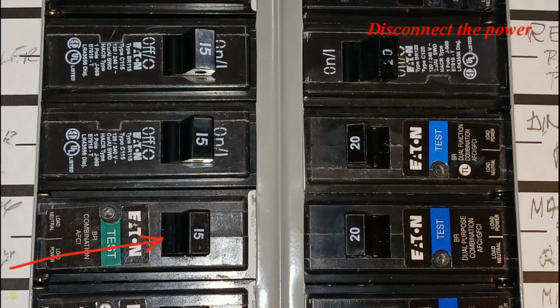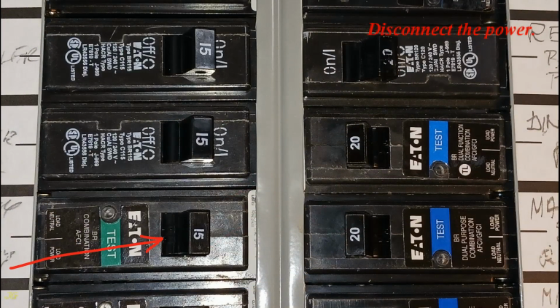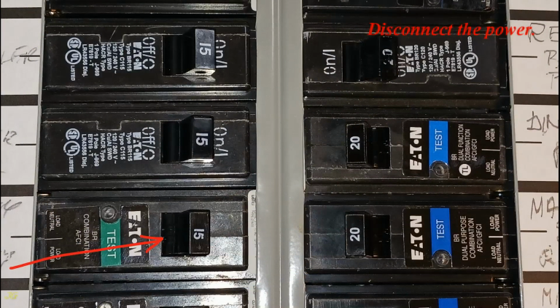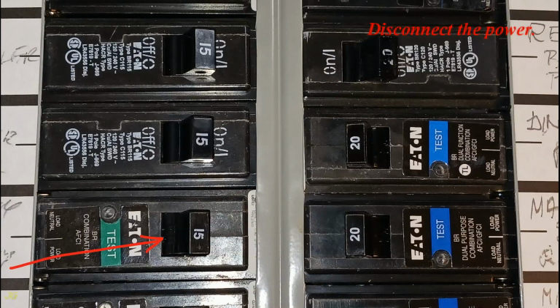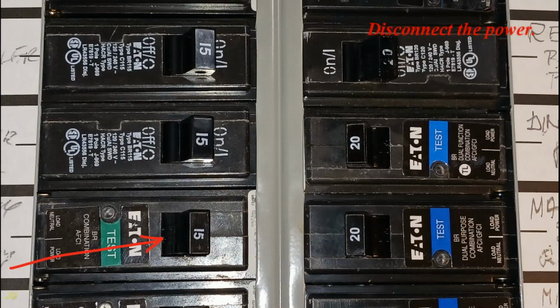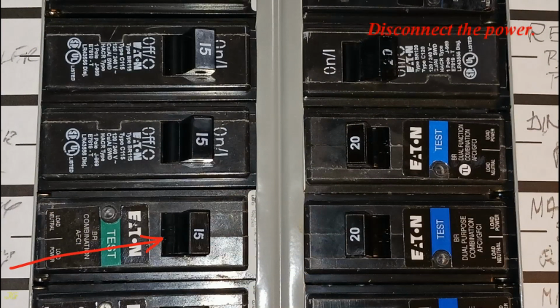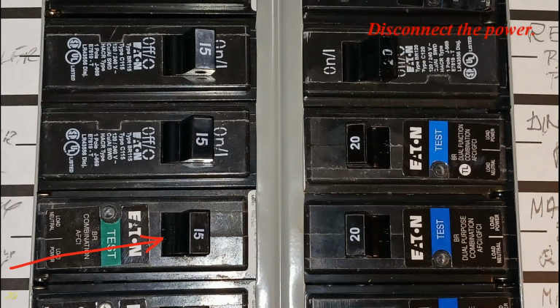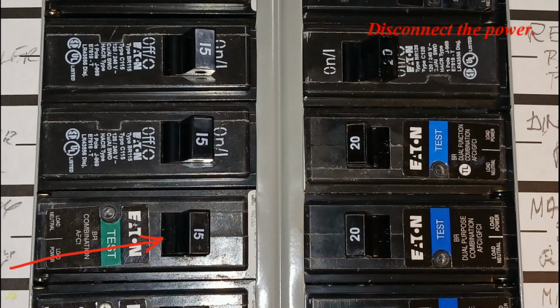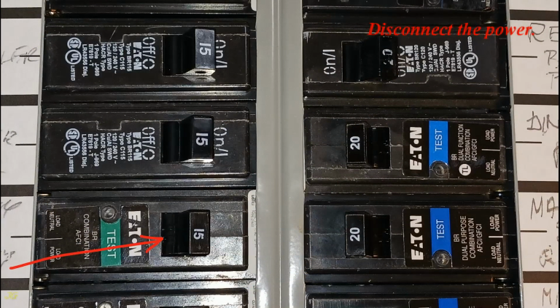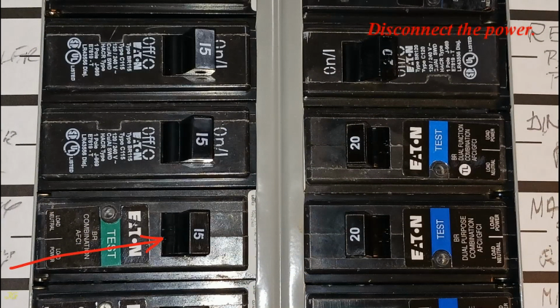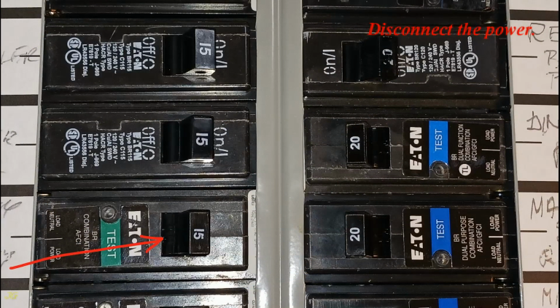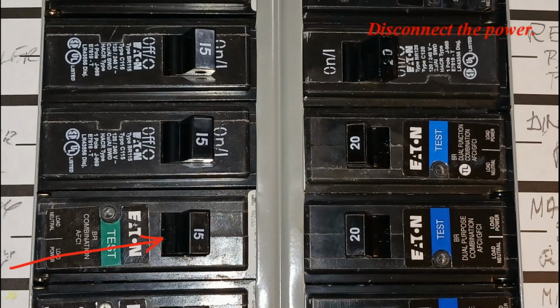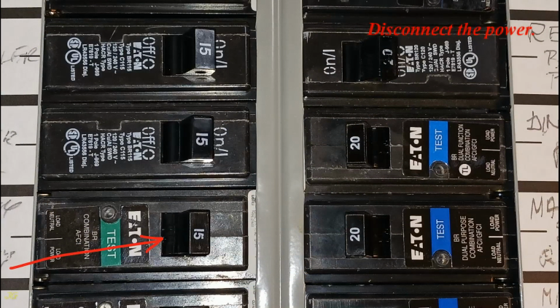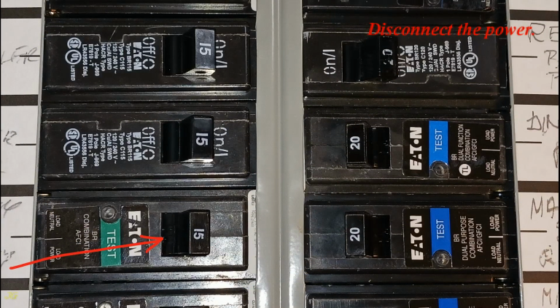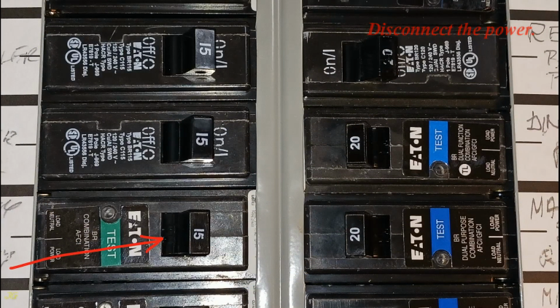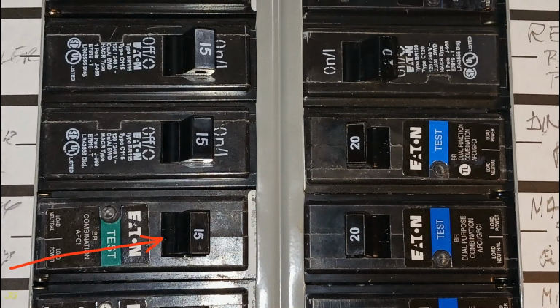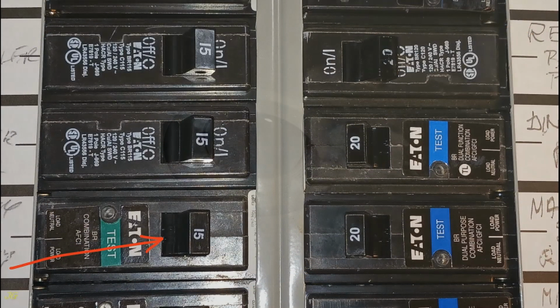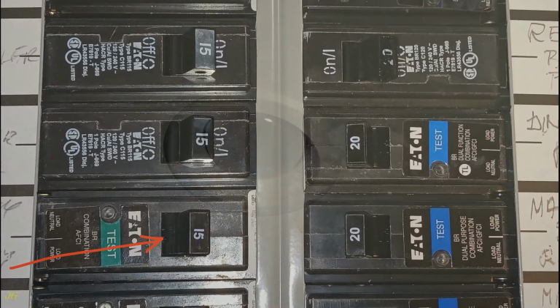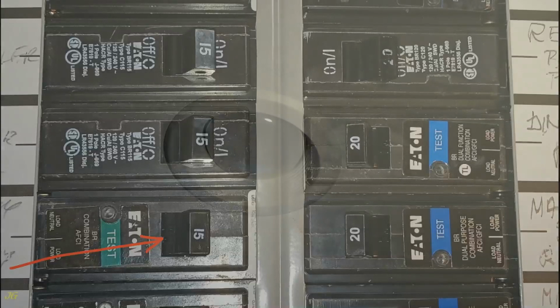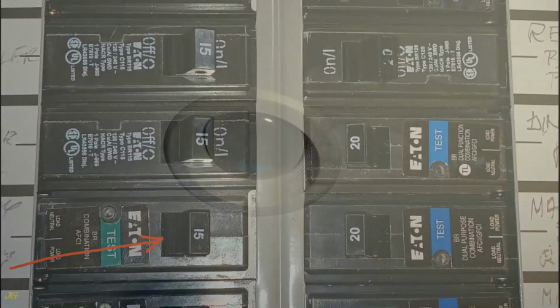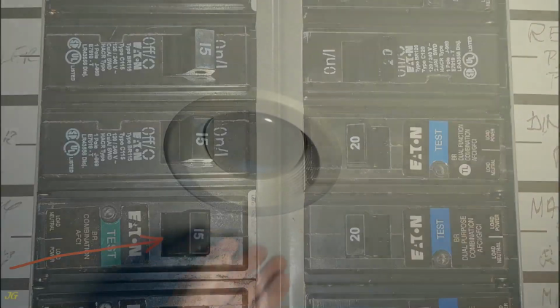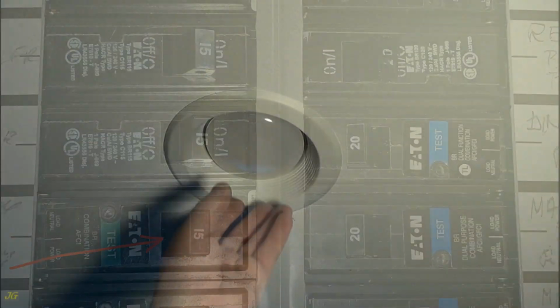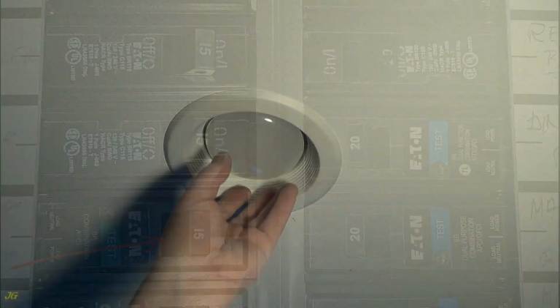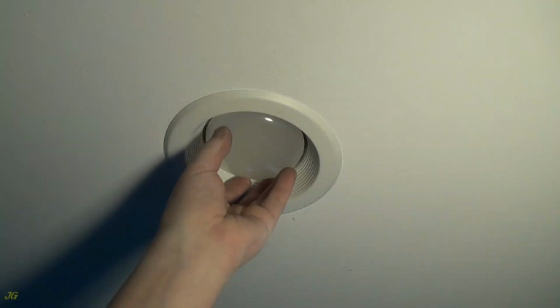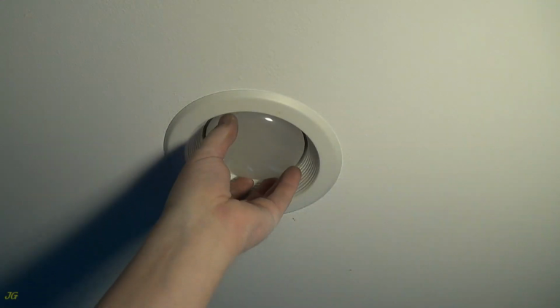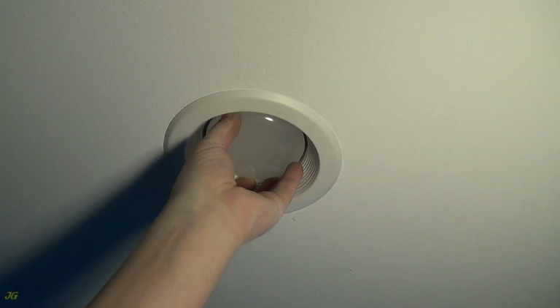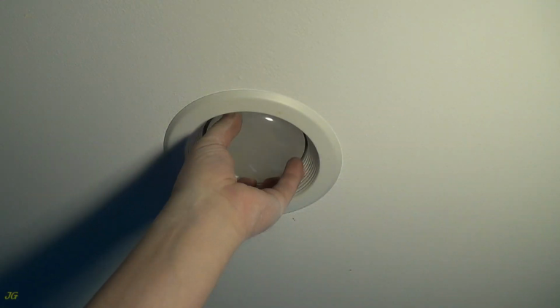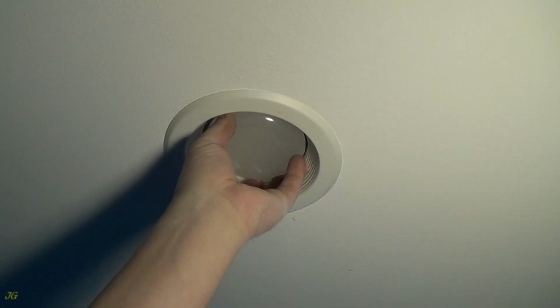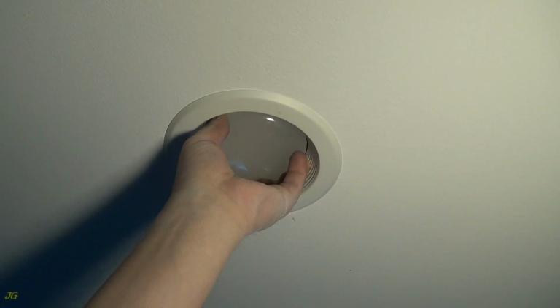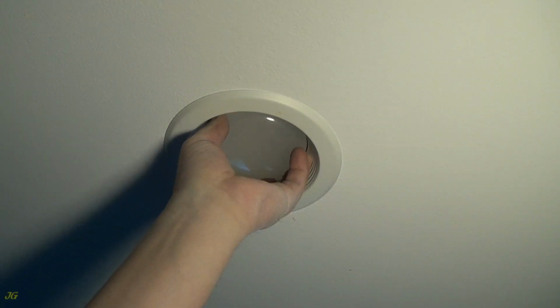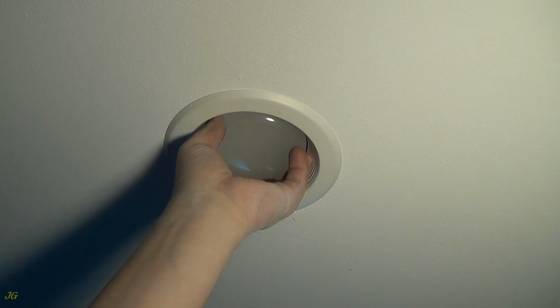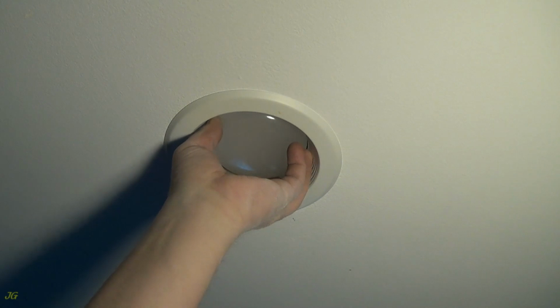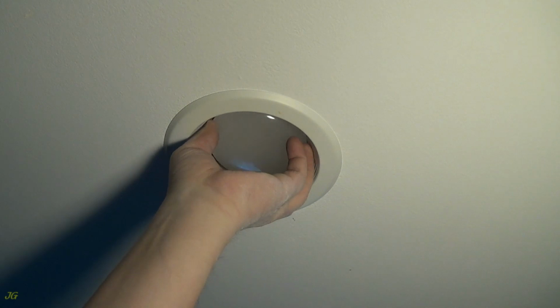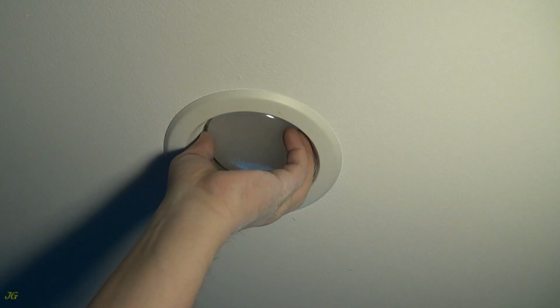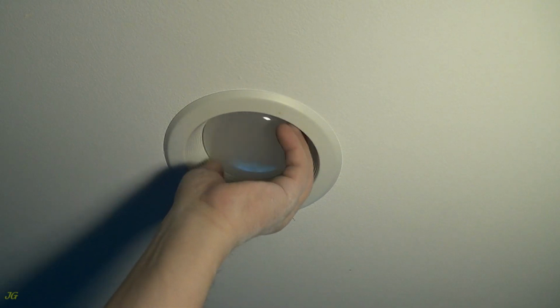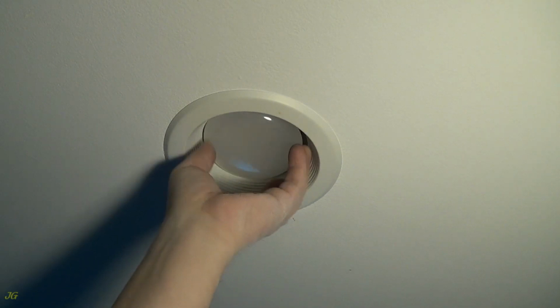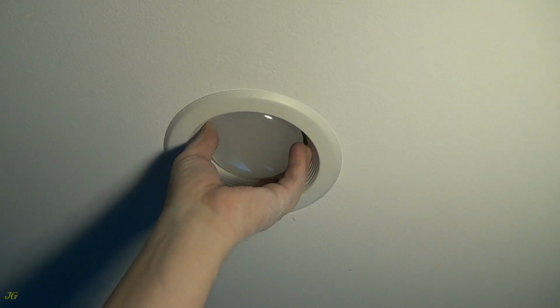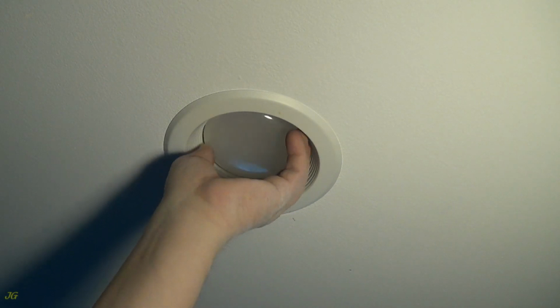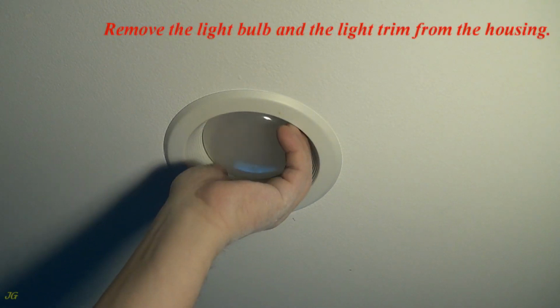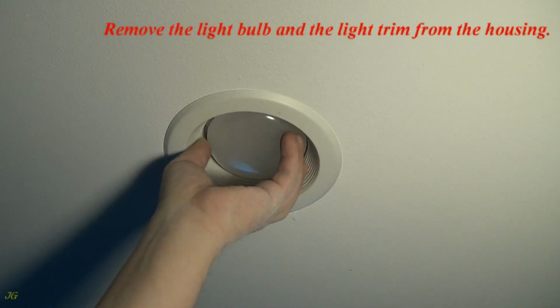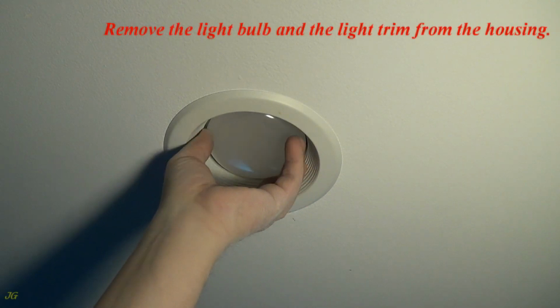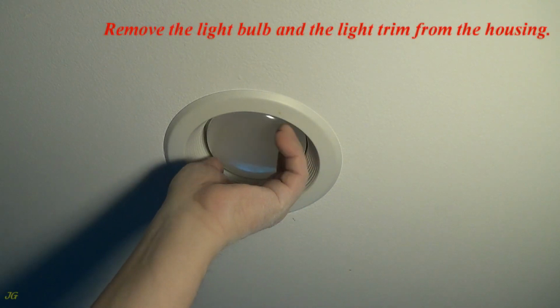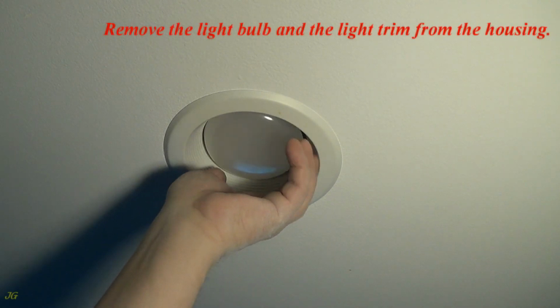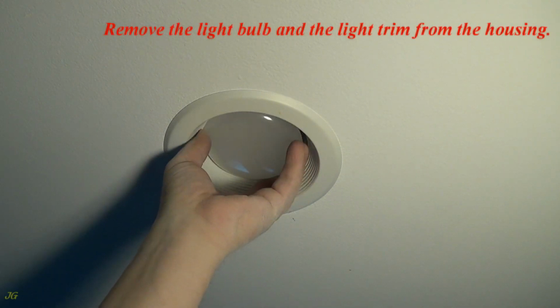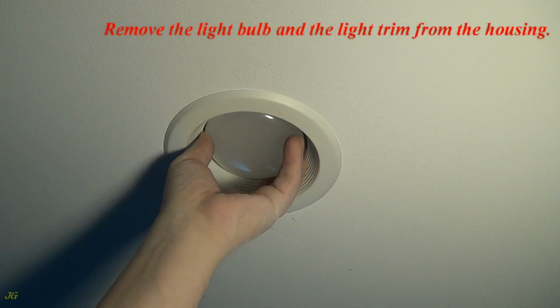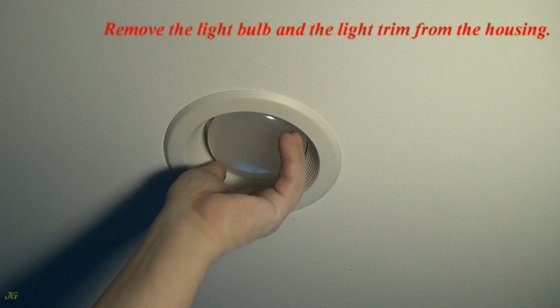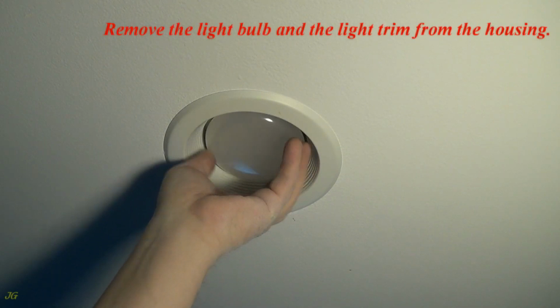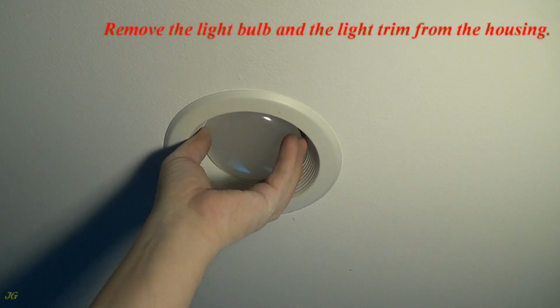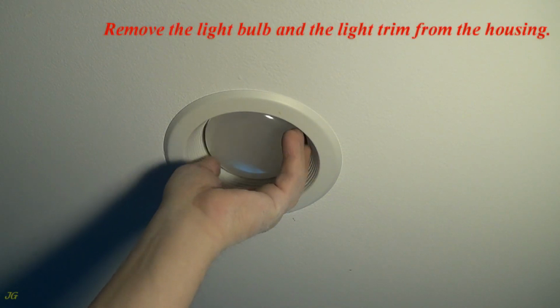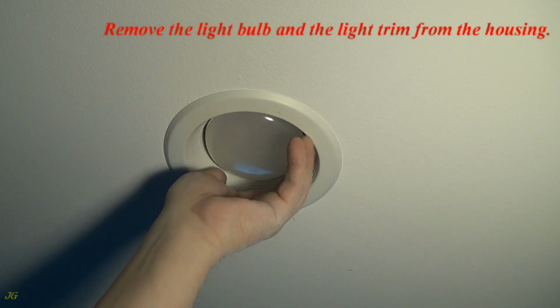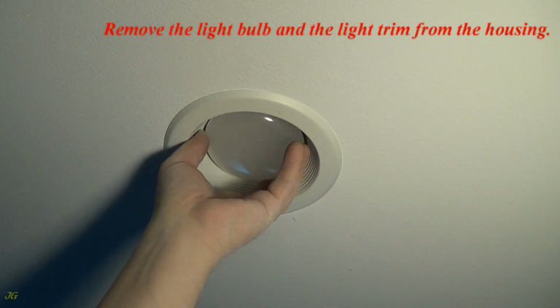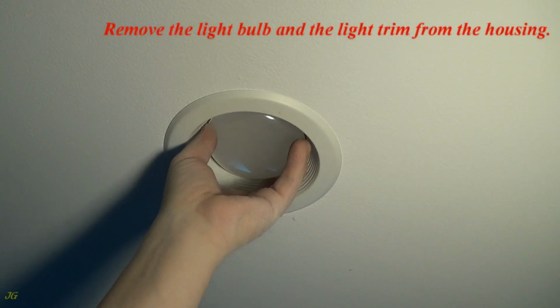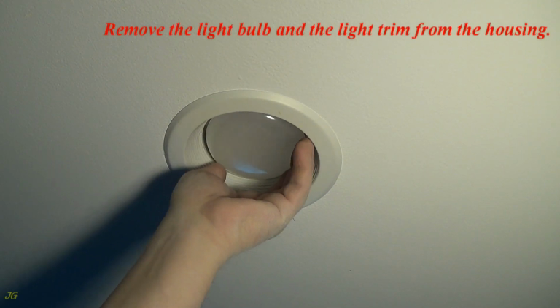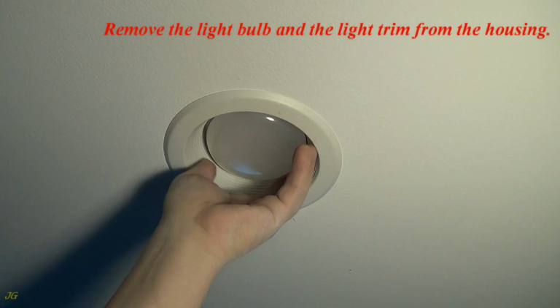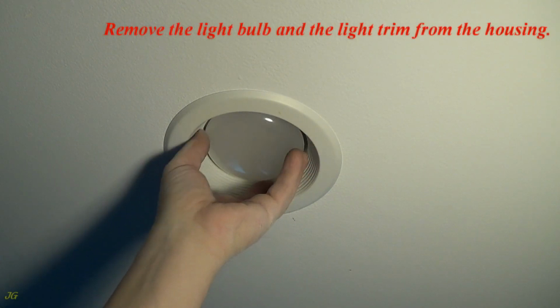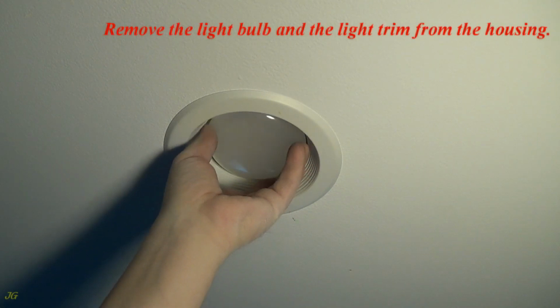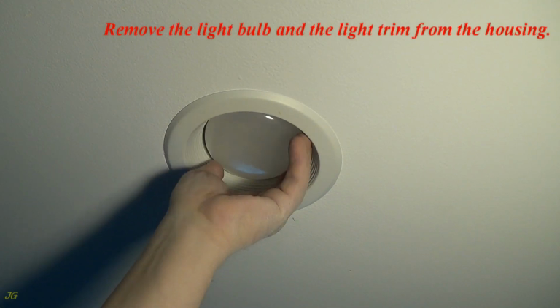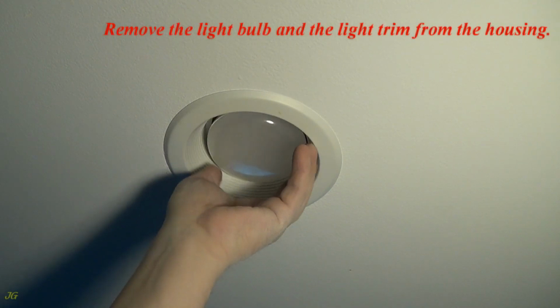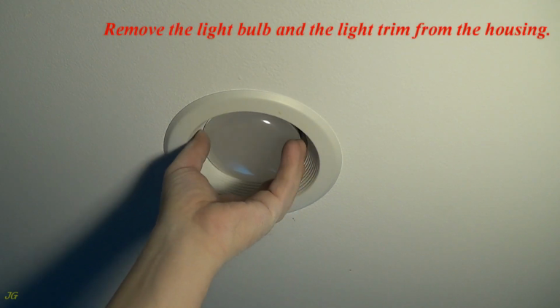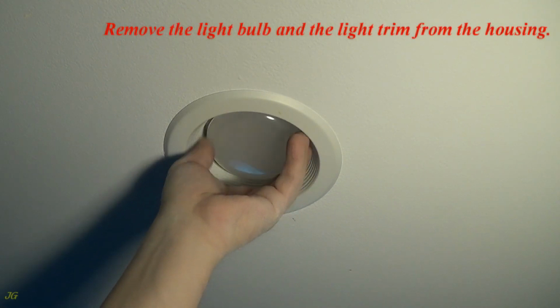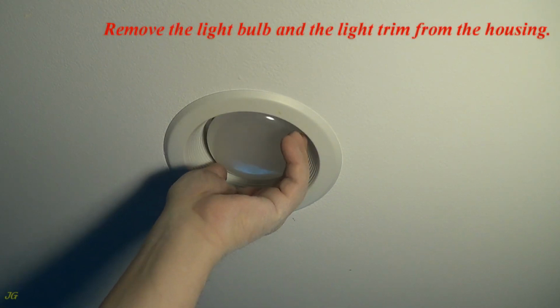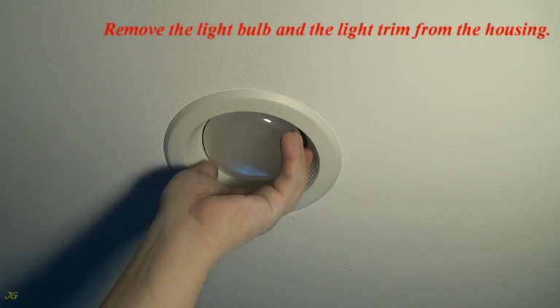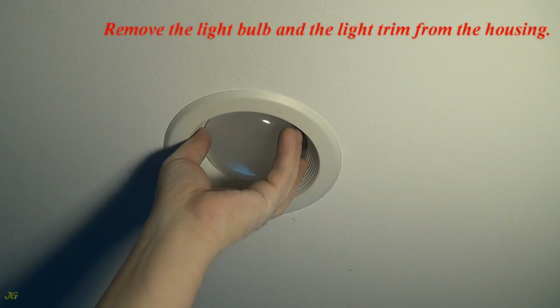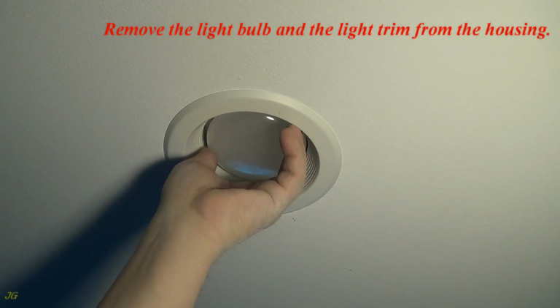Disconnect the power. Remove the light bulb and the light trim from the housing.